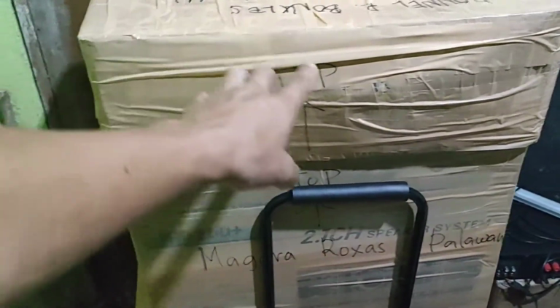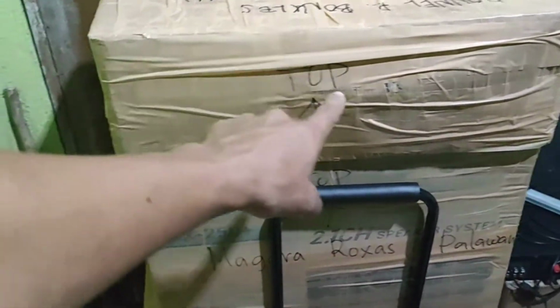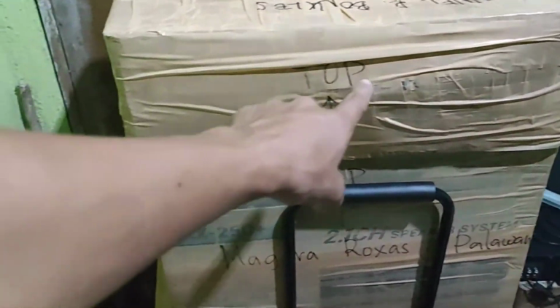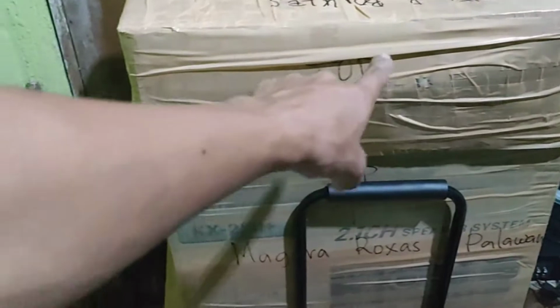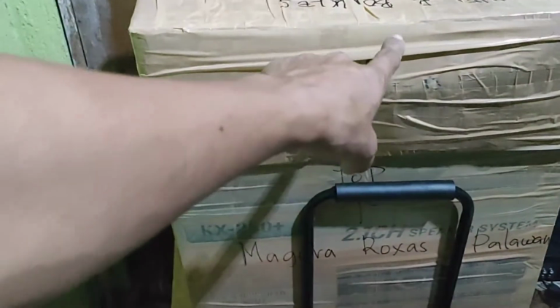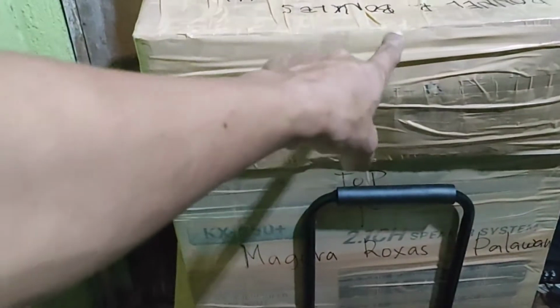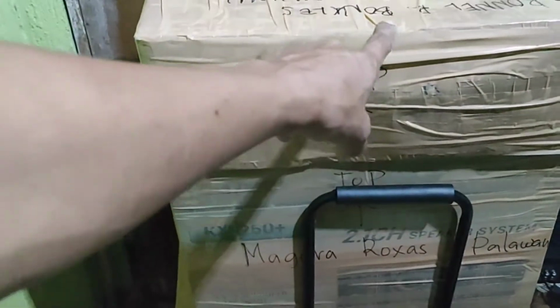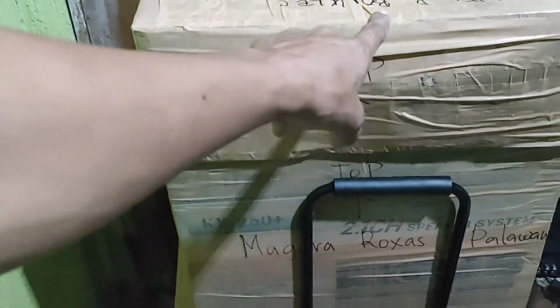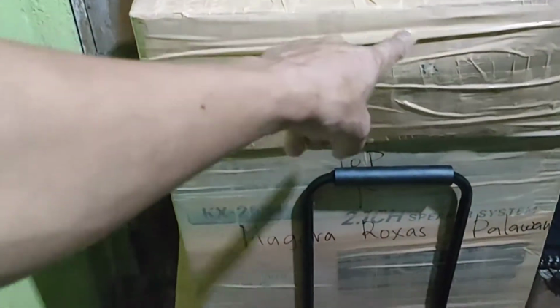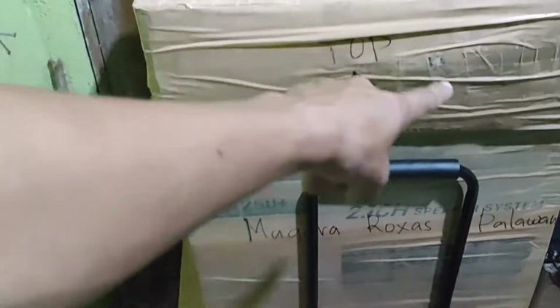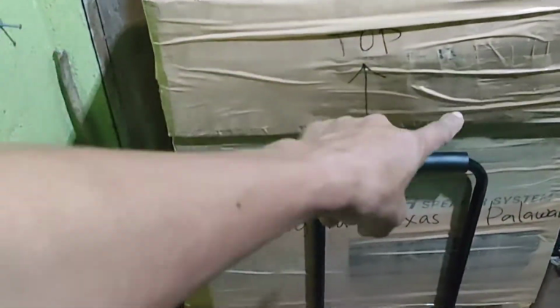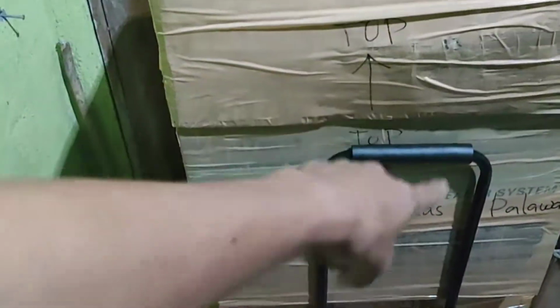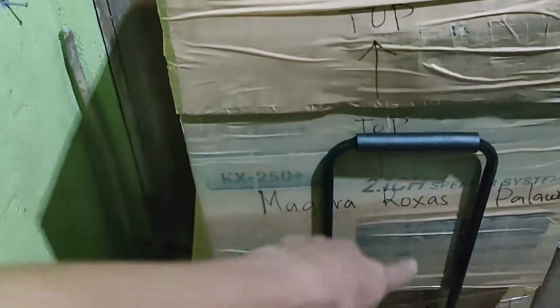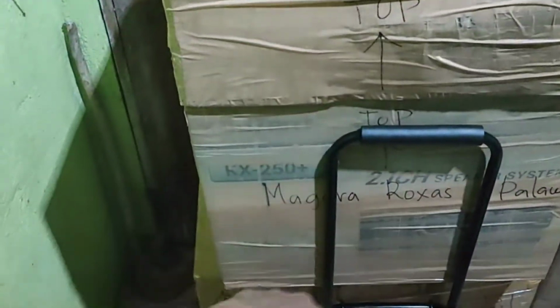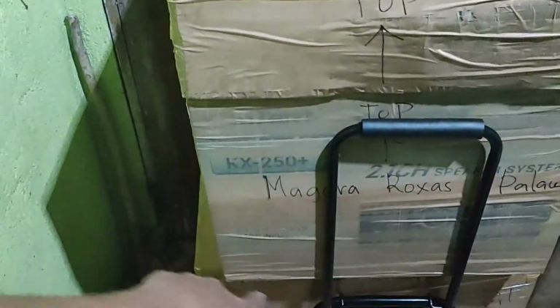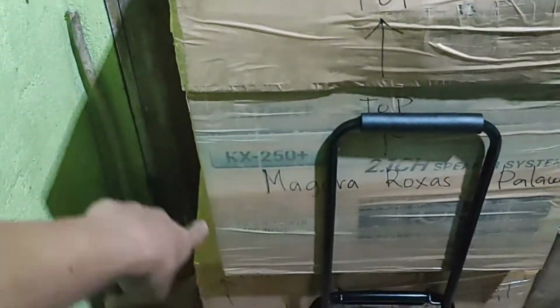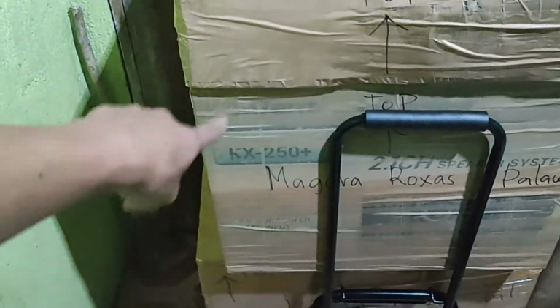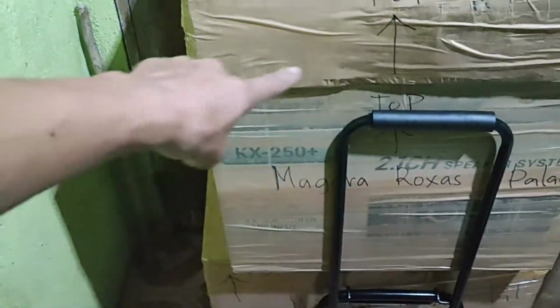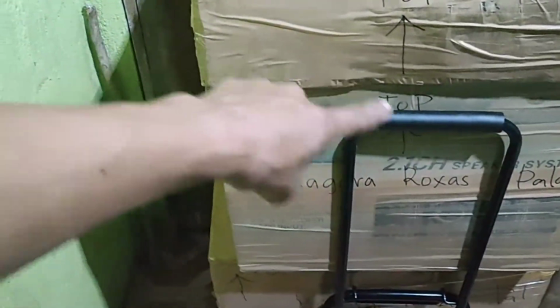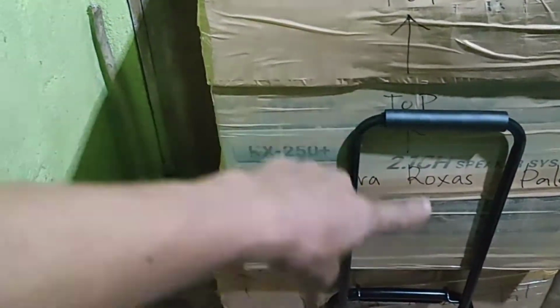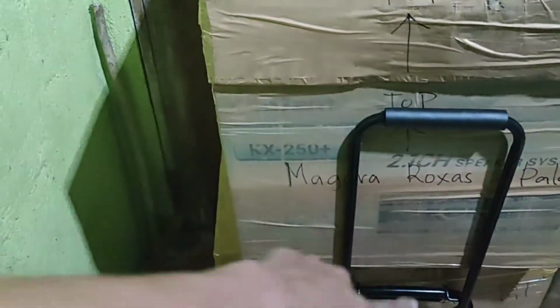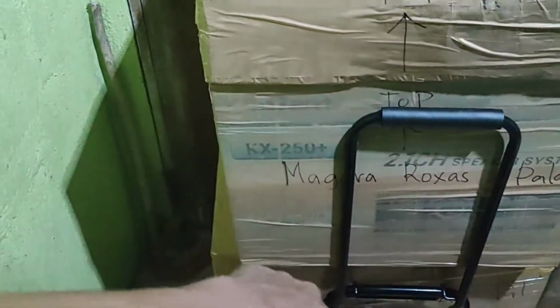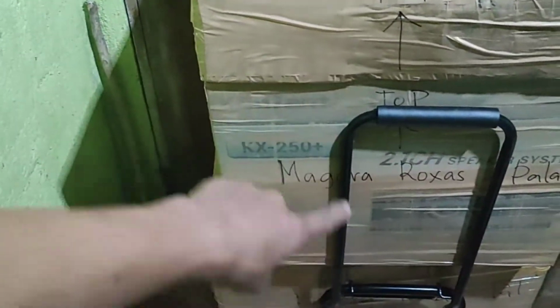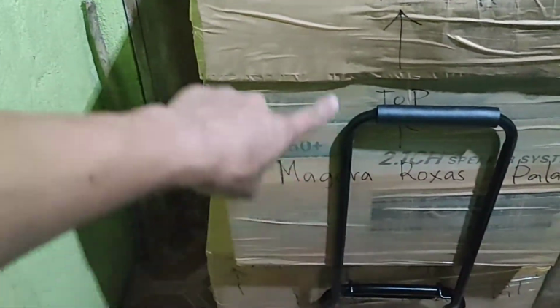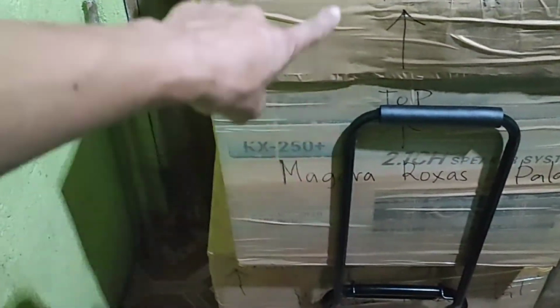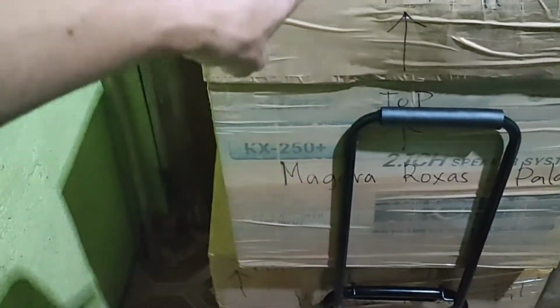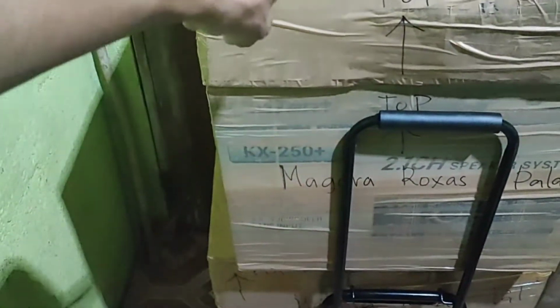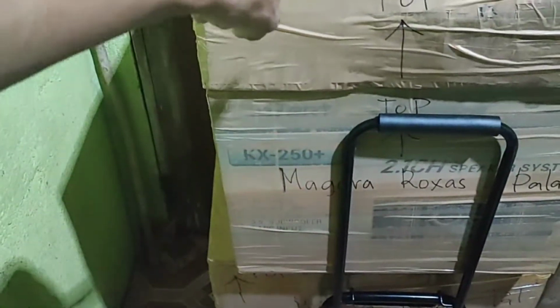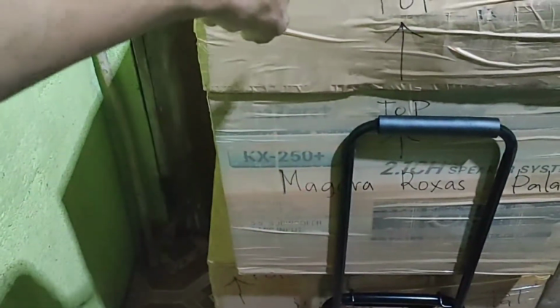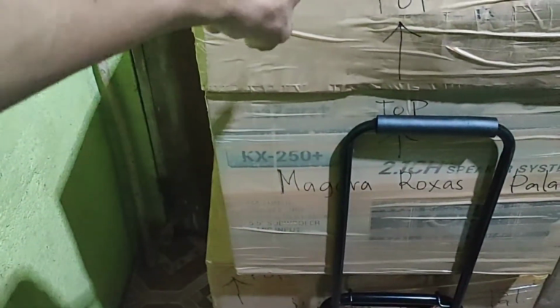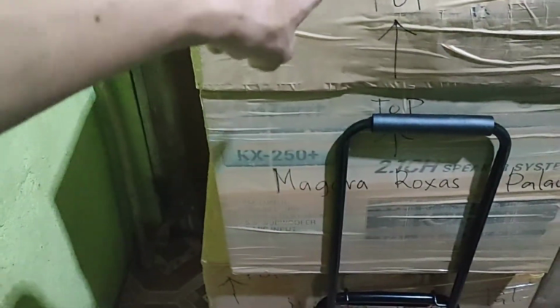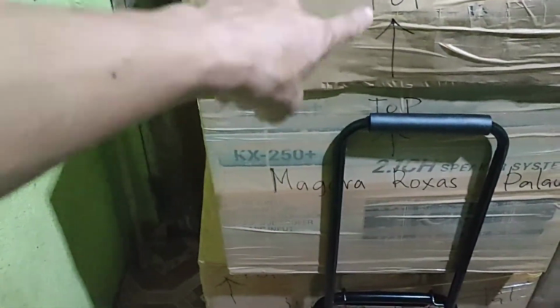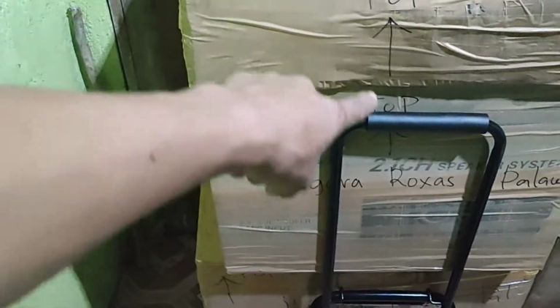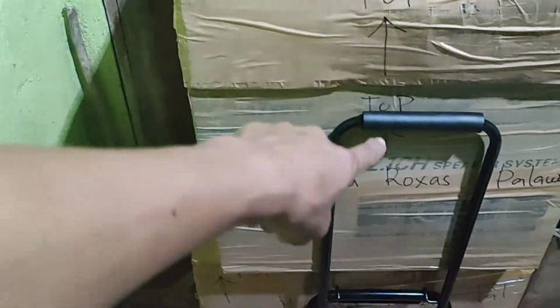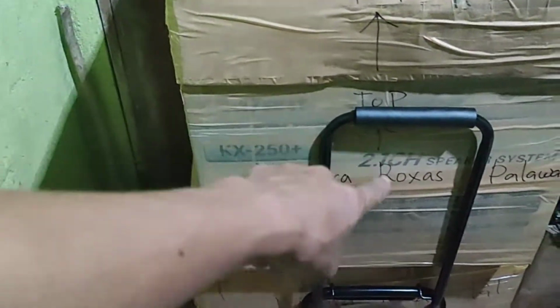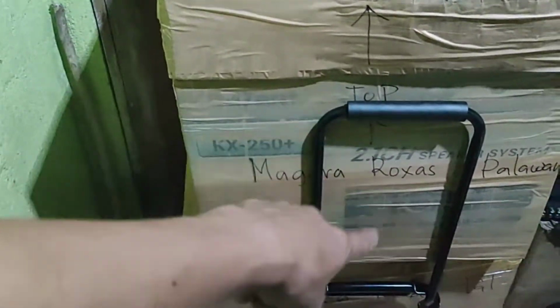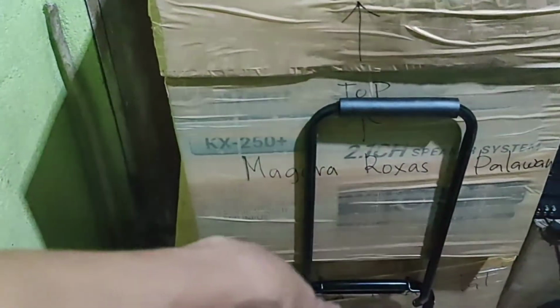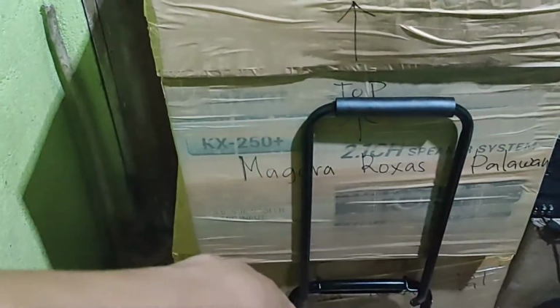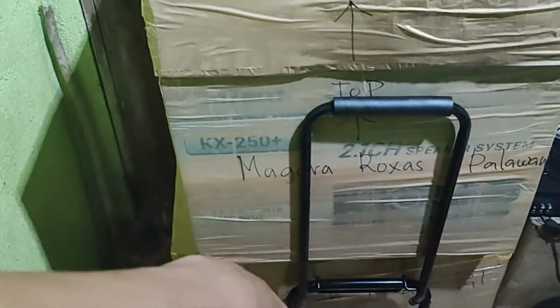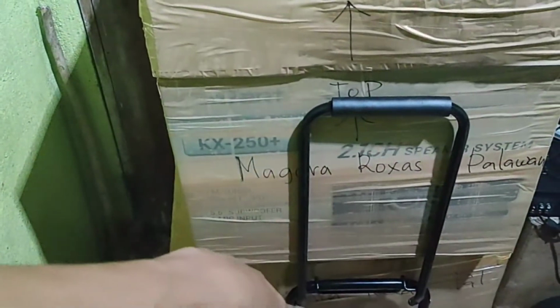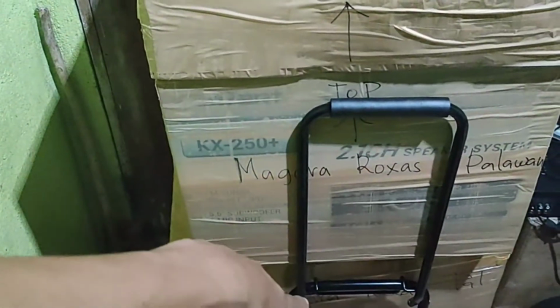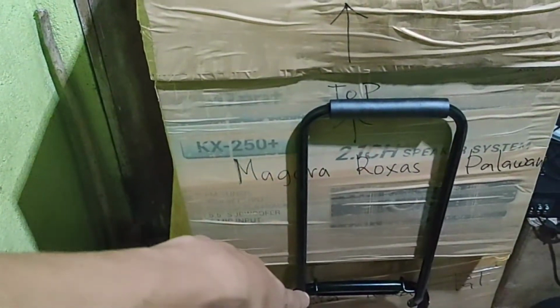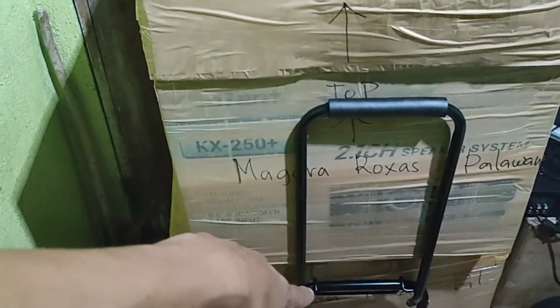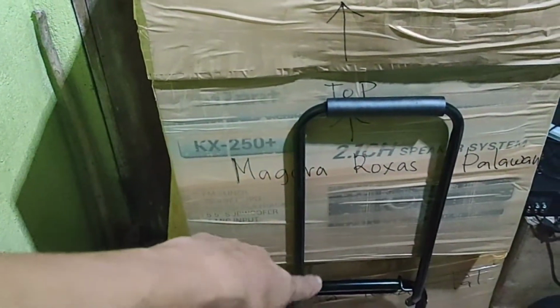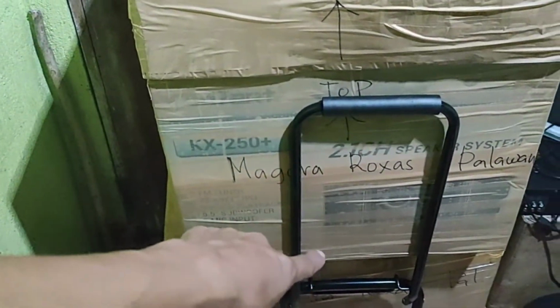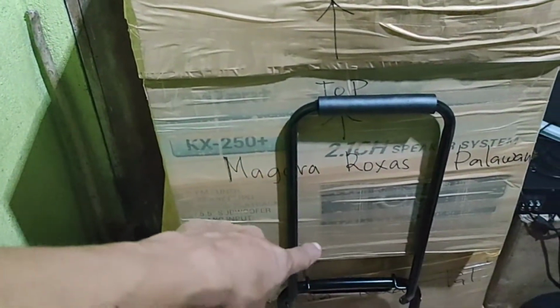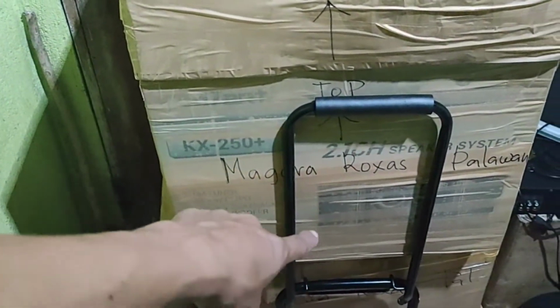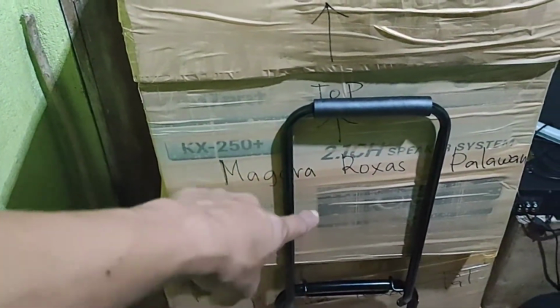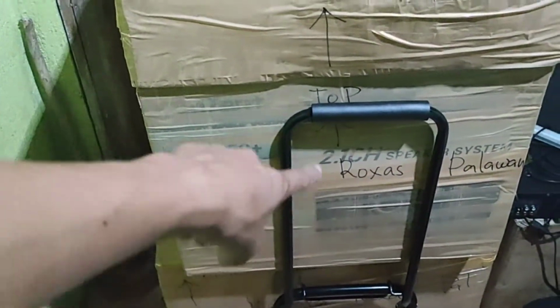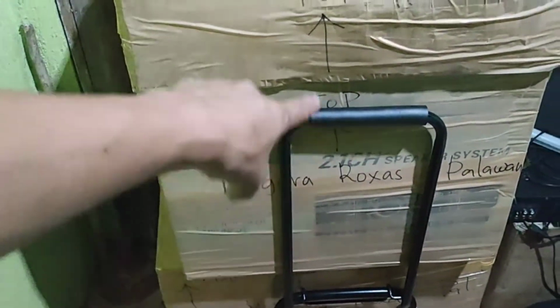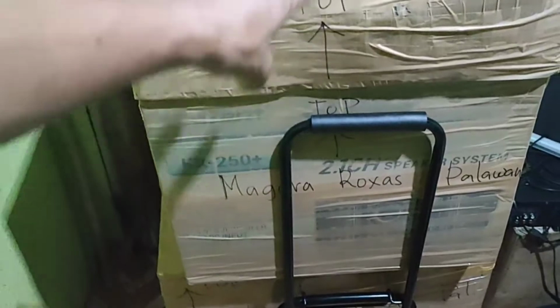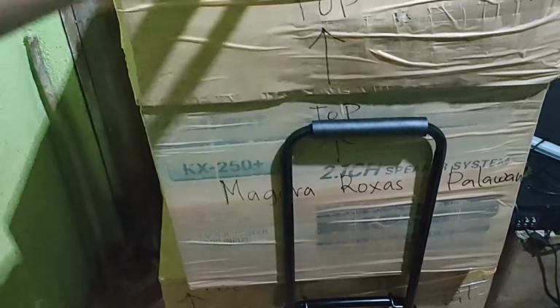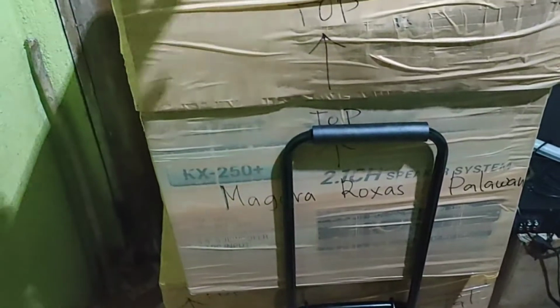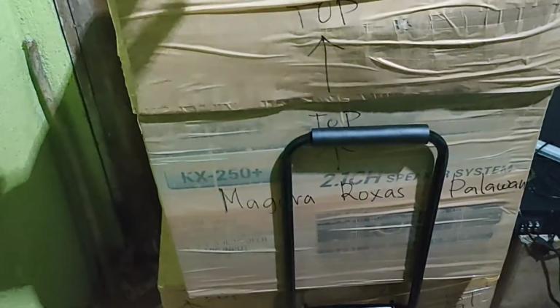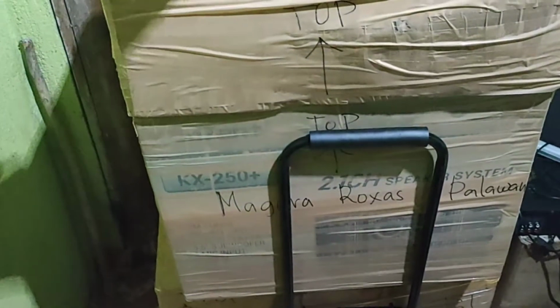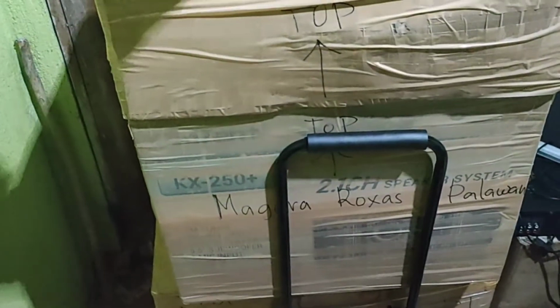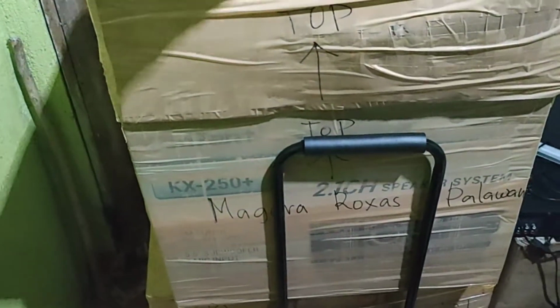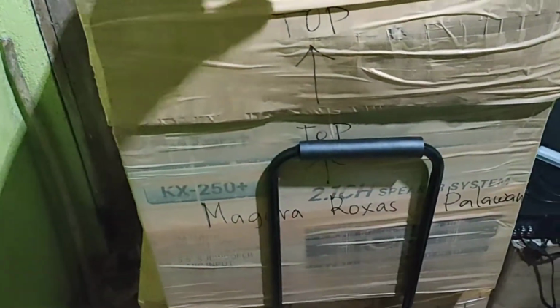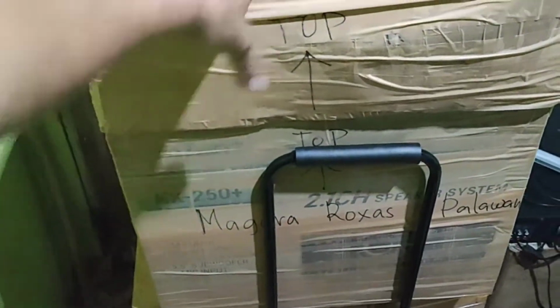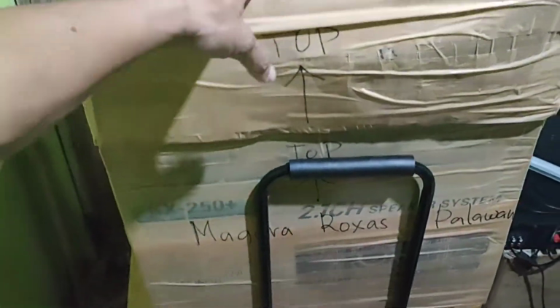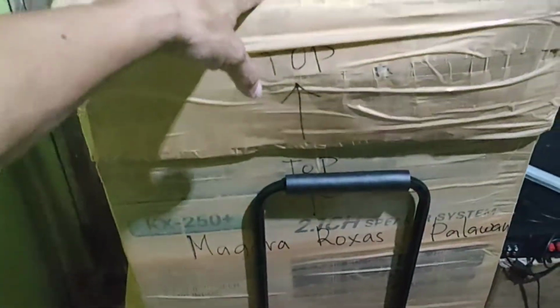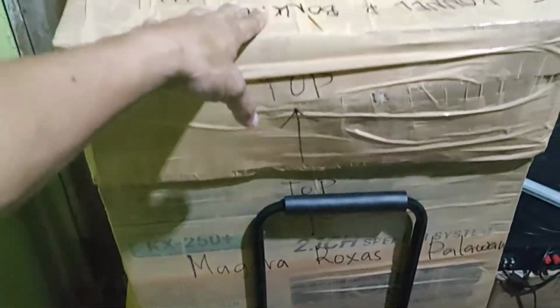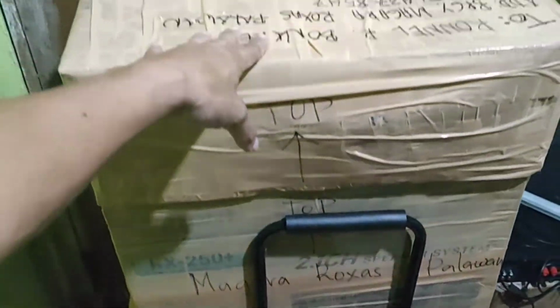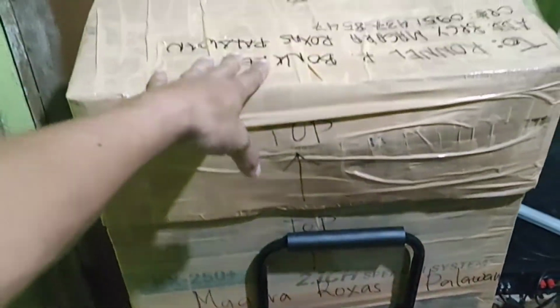Gagawin ko na lang, iti-tape ko na lang siya dyan para hindi sila maghiwalay. At least meron akong trolli na — hindi ako mahihirapang buhatin ito.